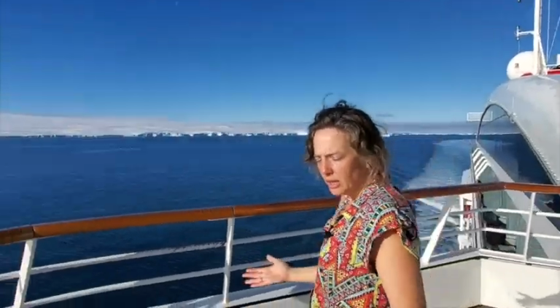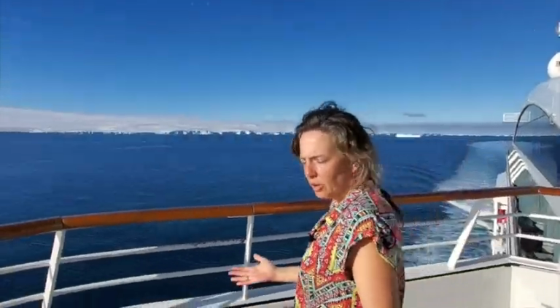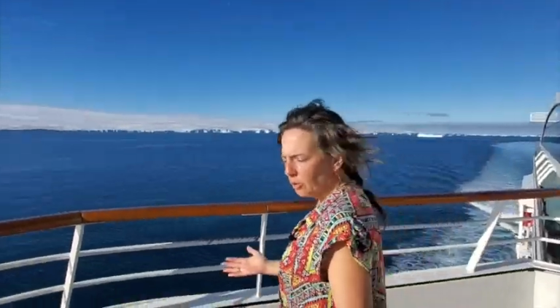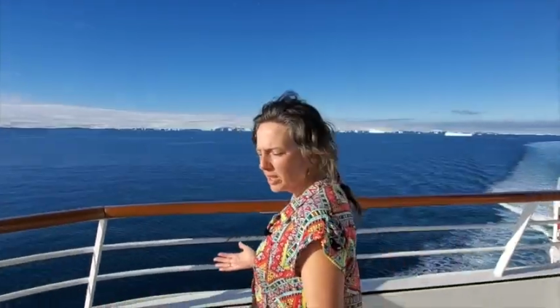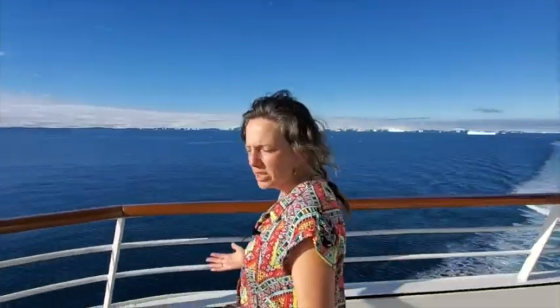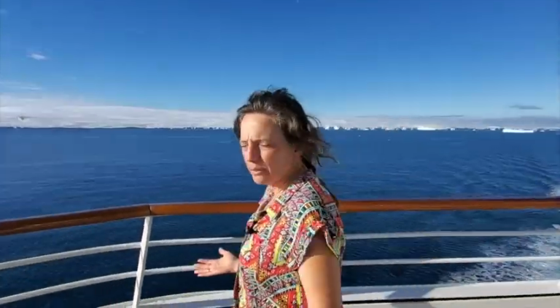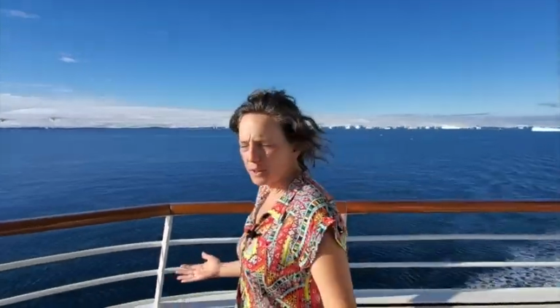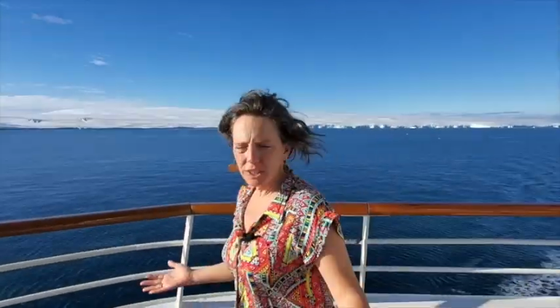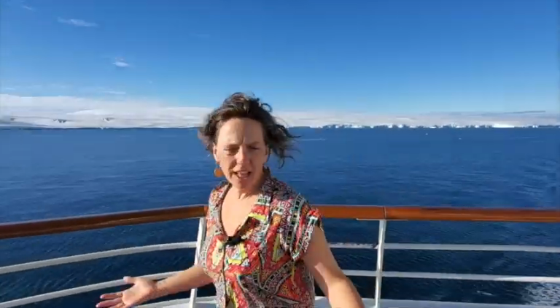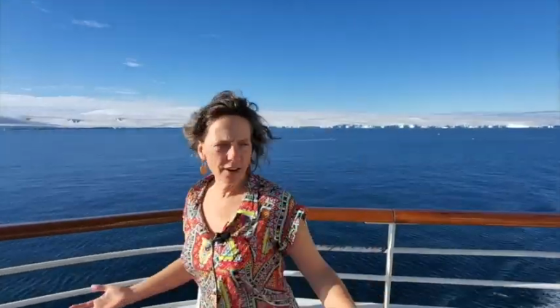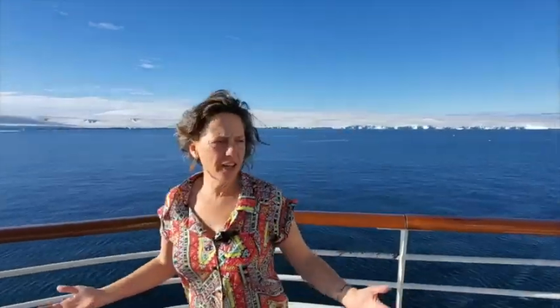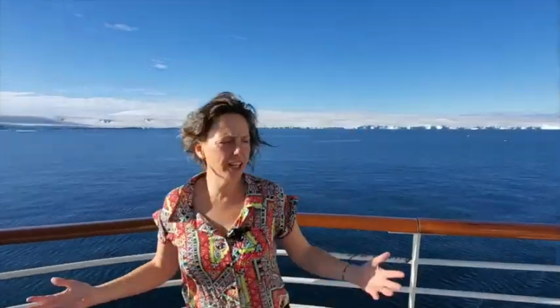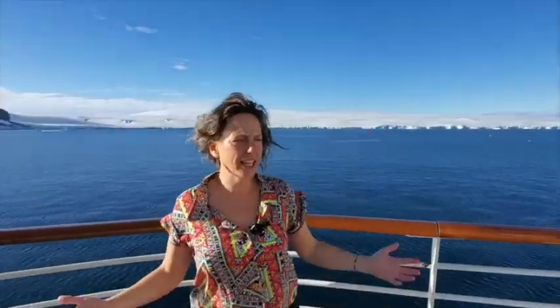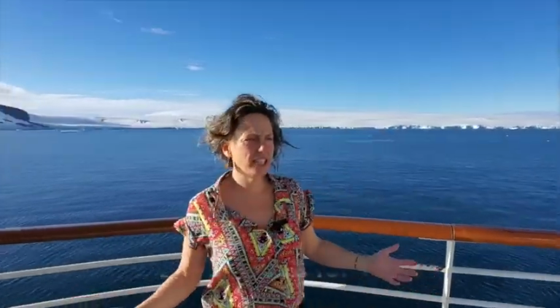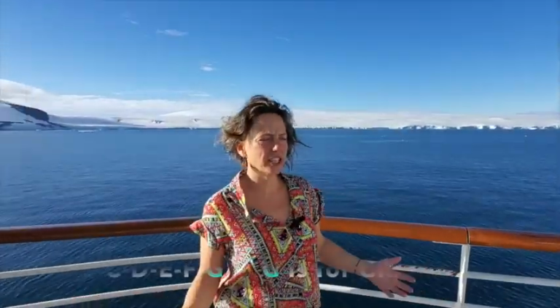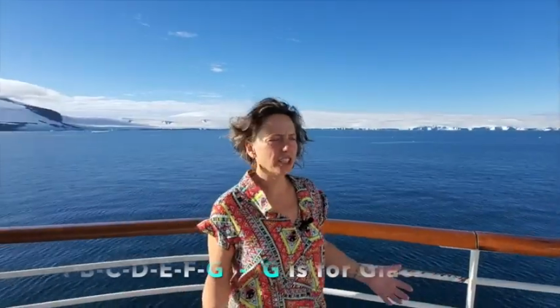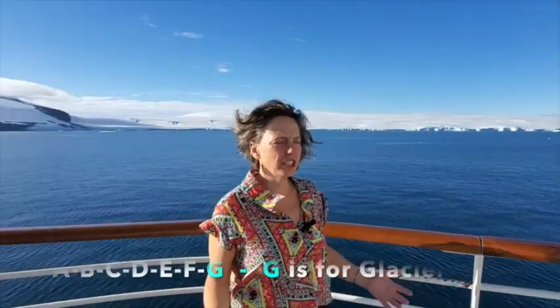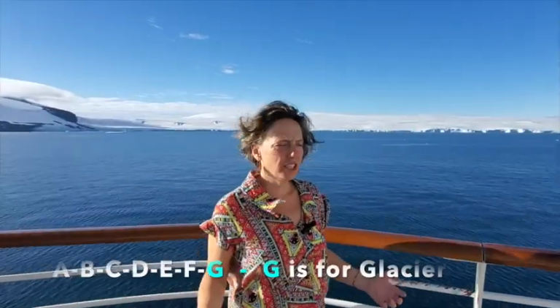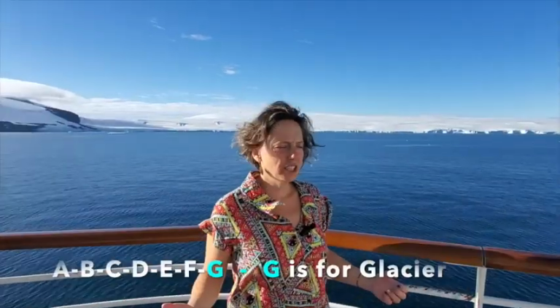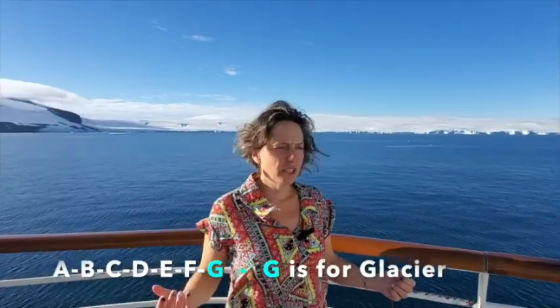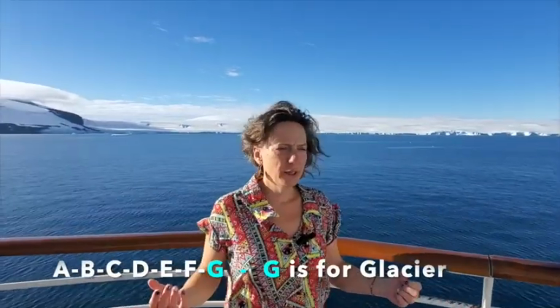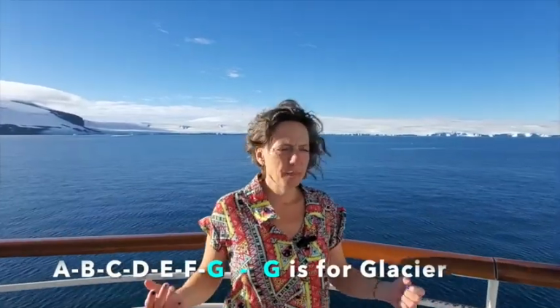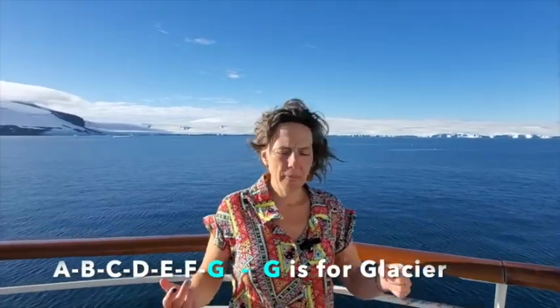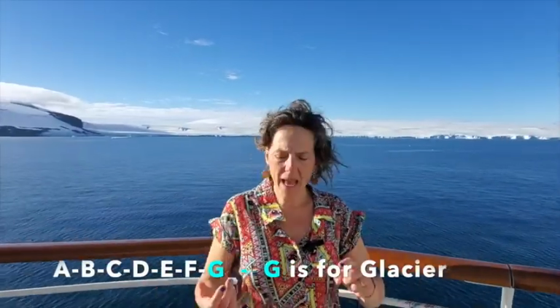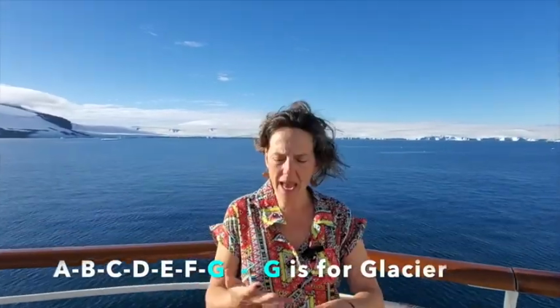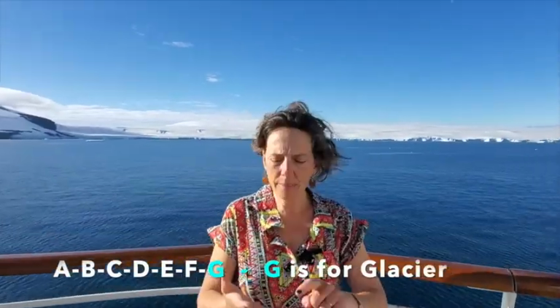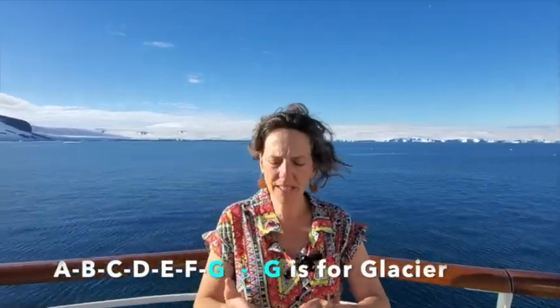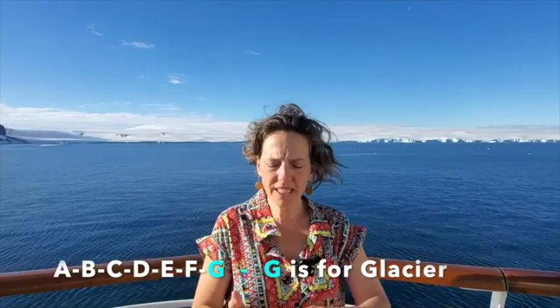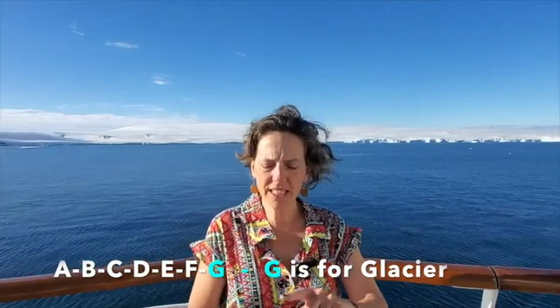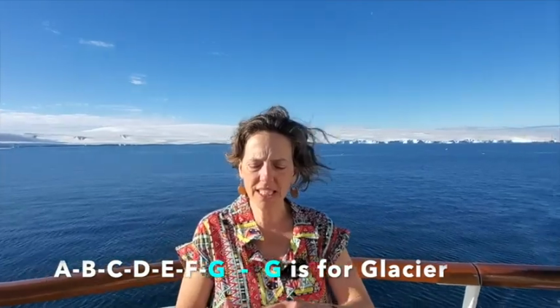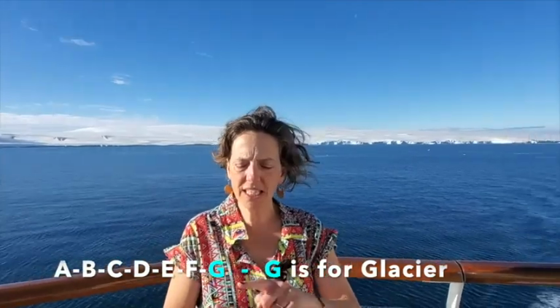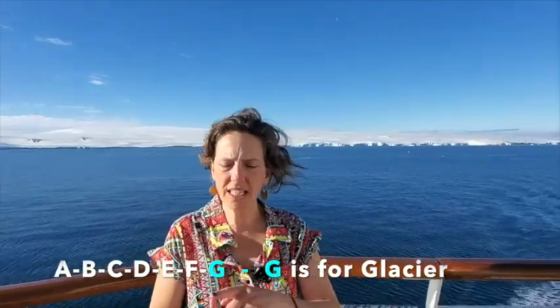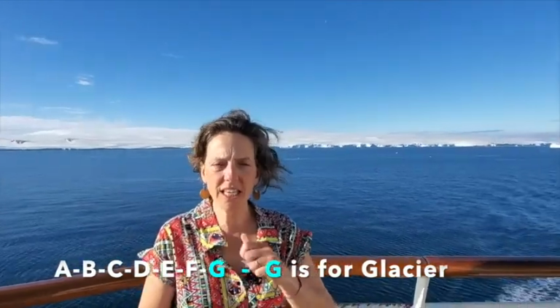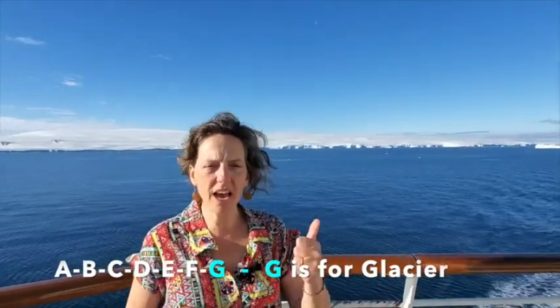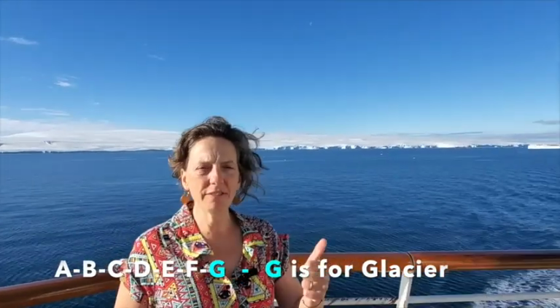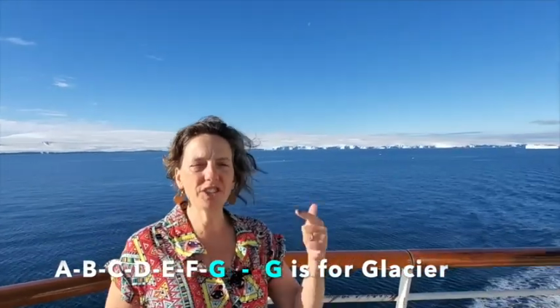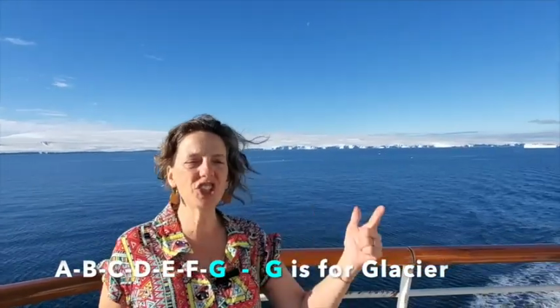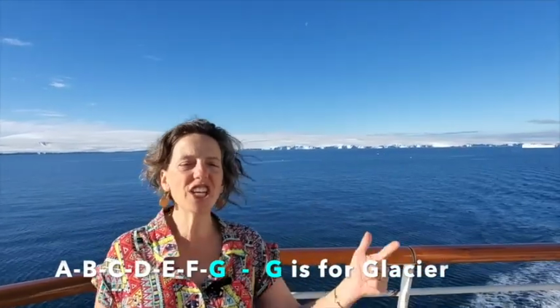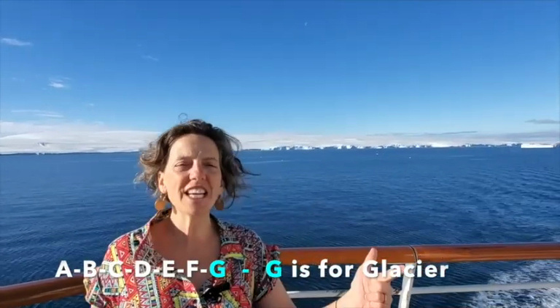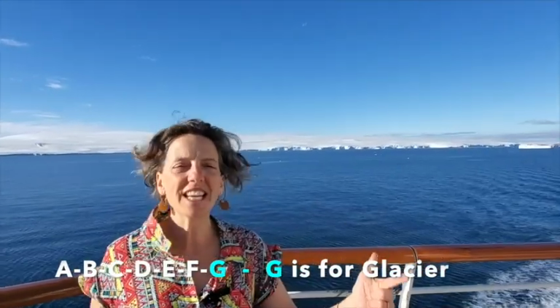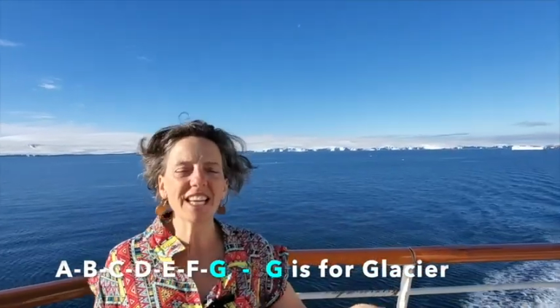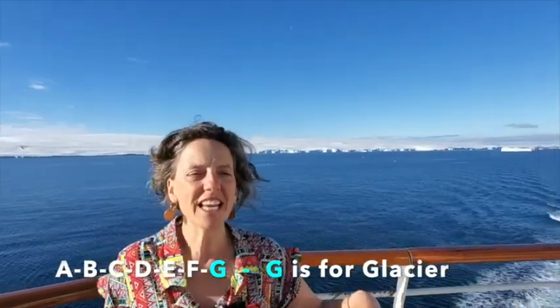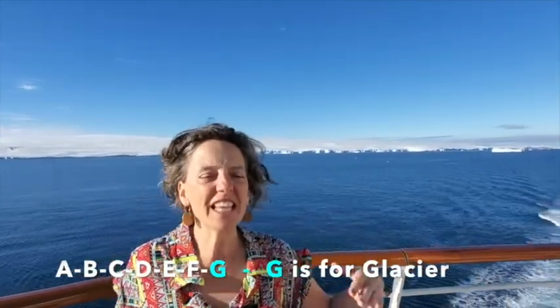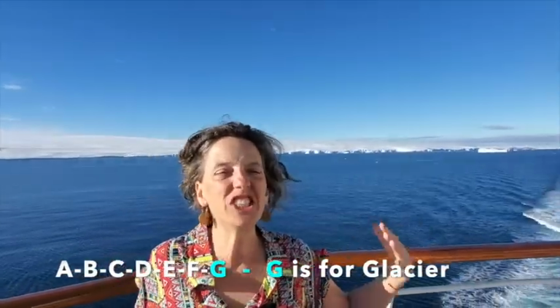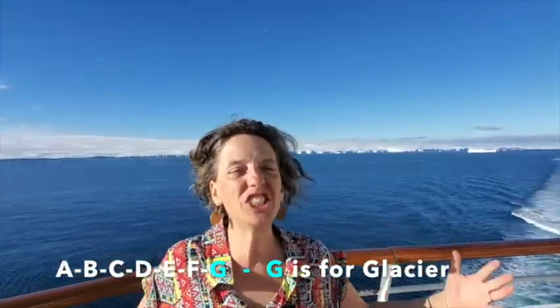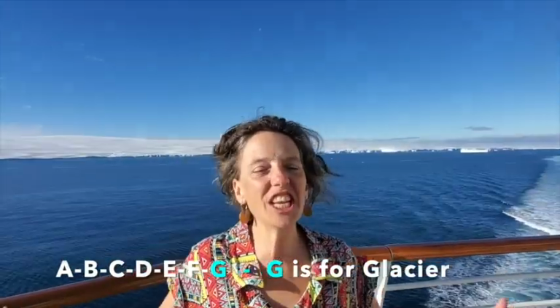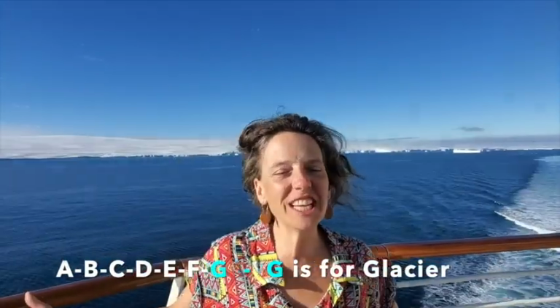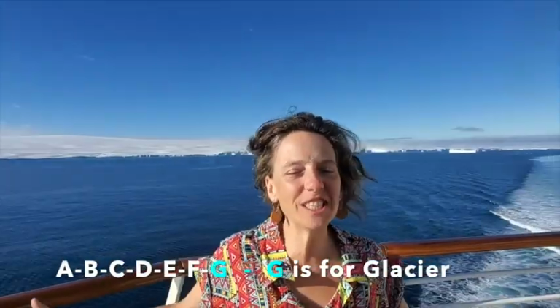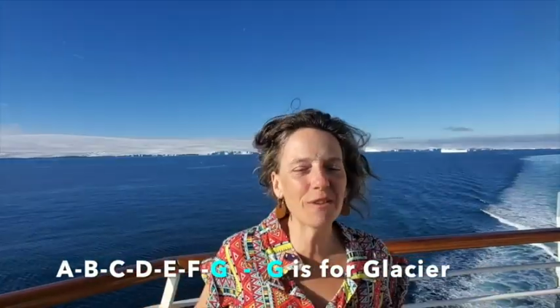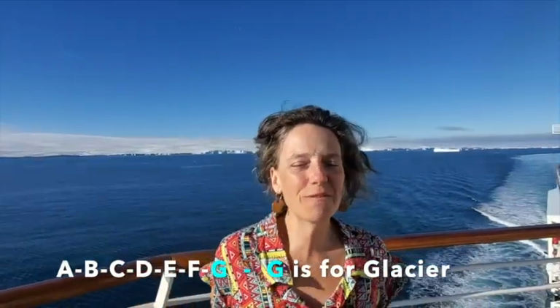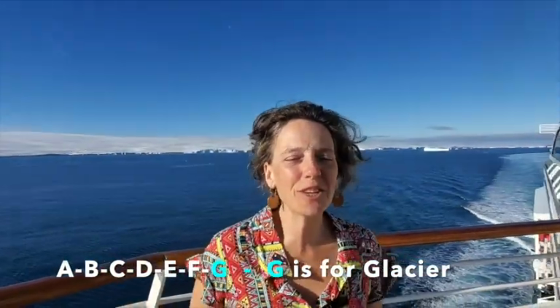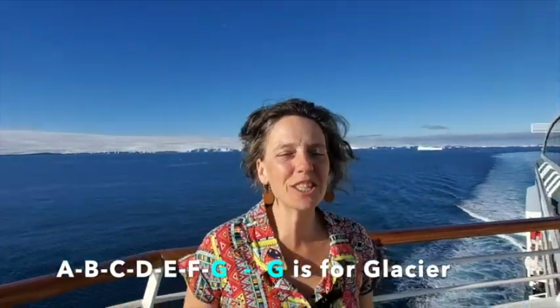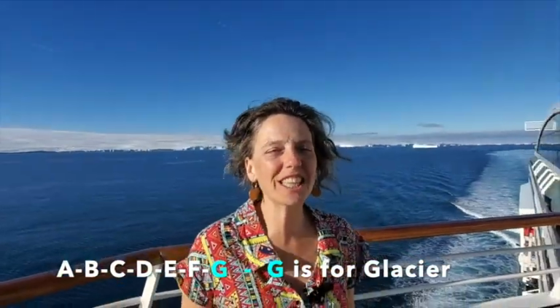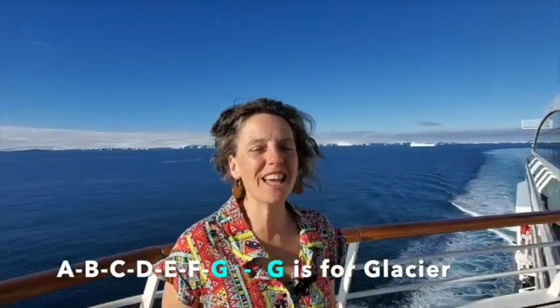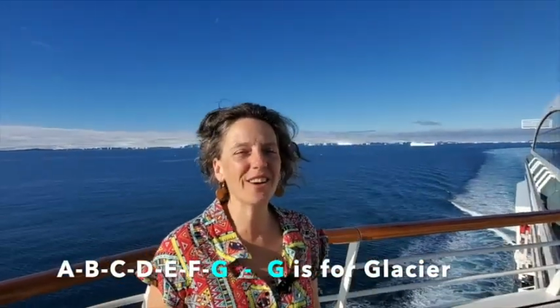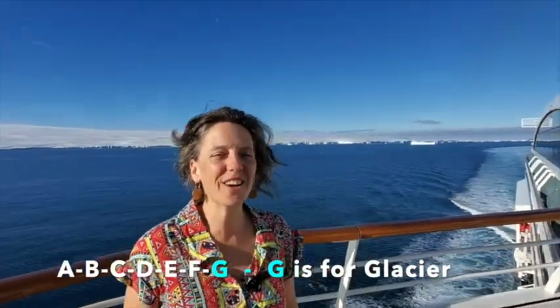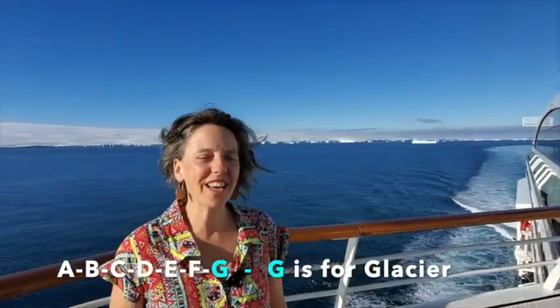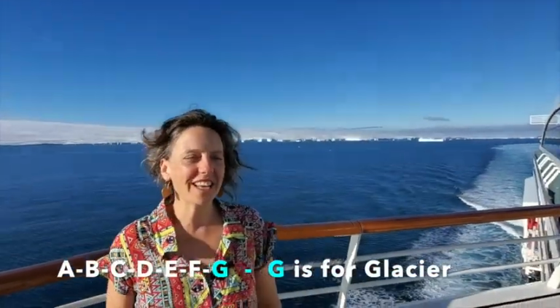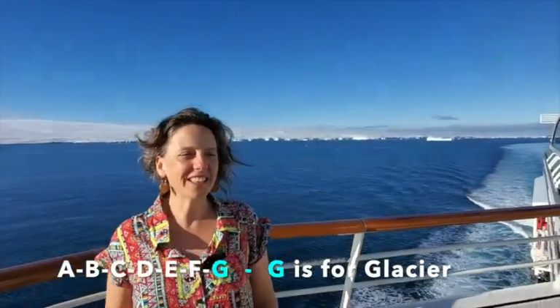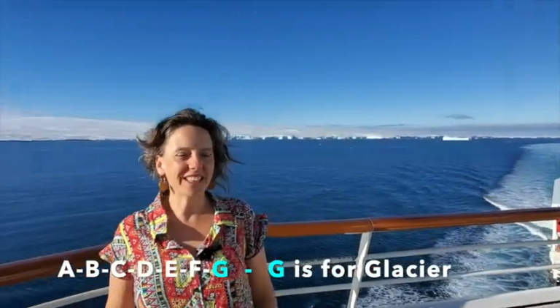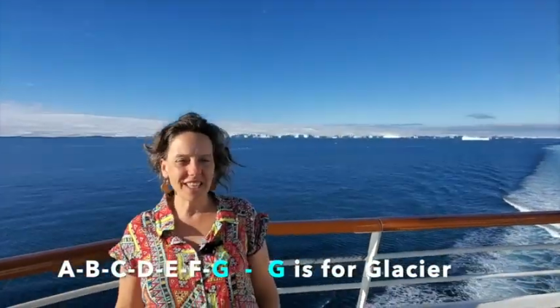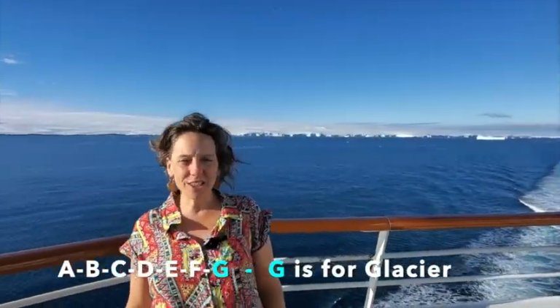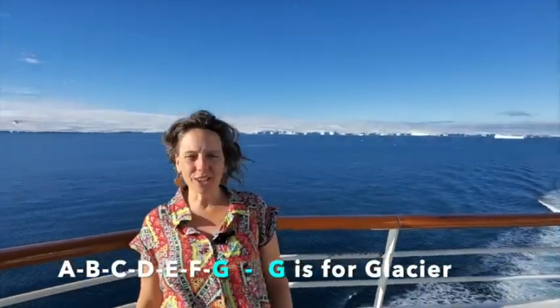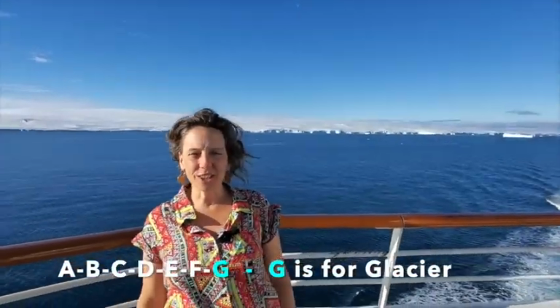What is the first letter in Glacier? A, B, C, D, E, F, G. G is the first letter in Glacier.